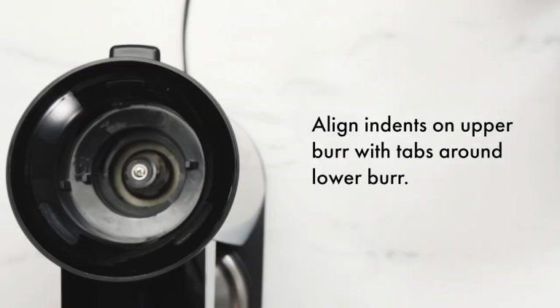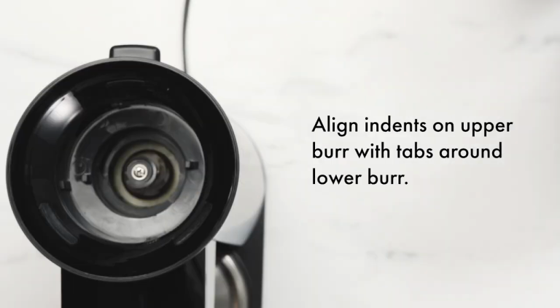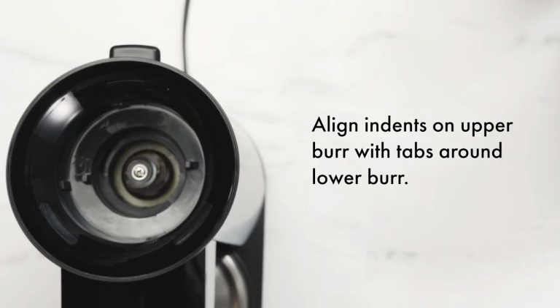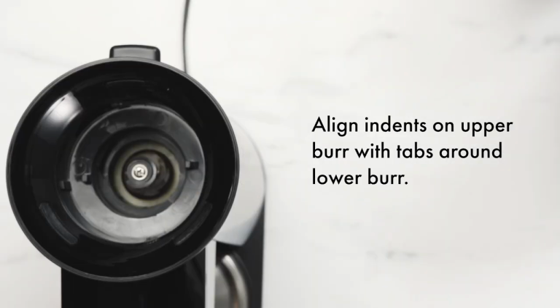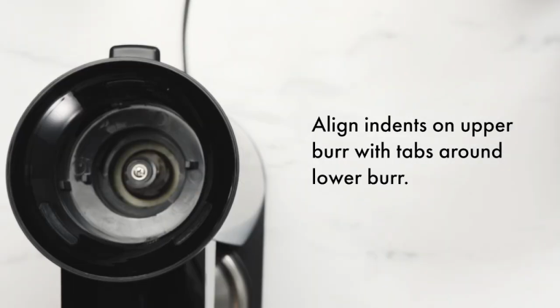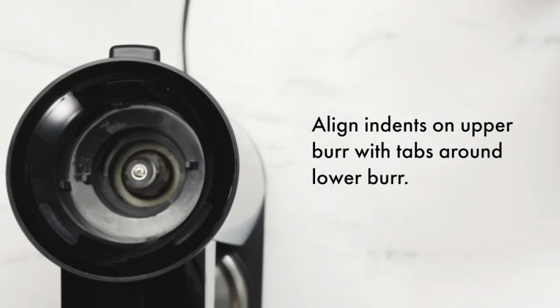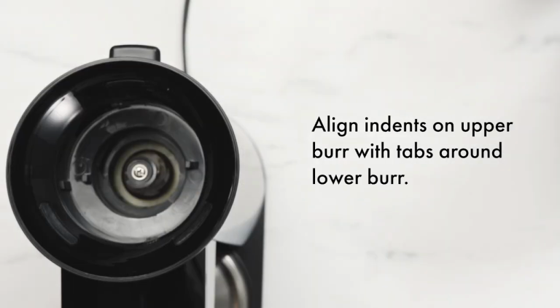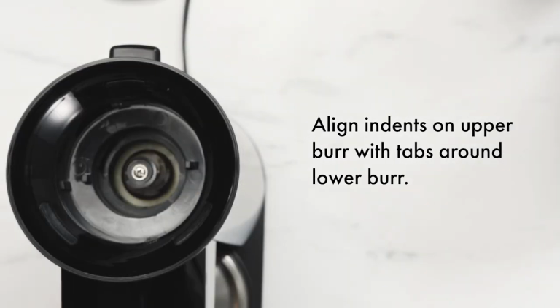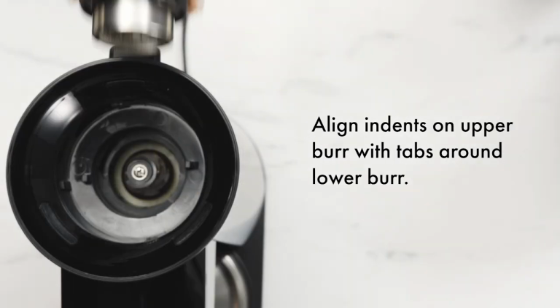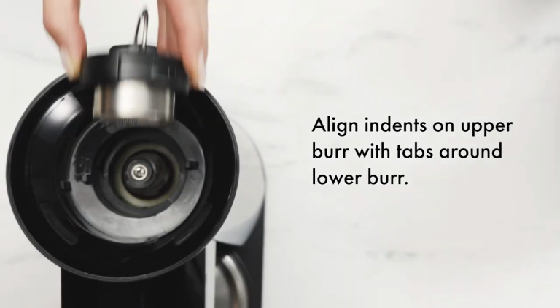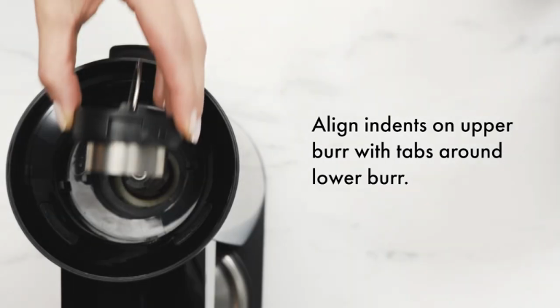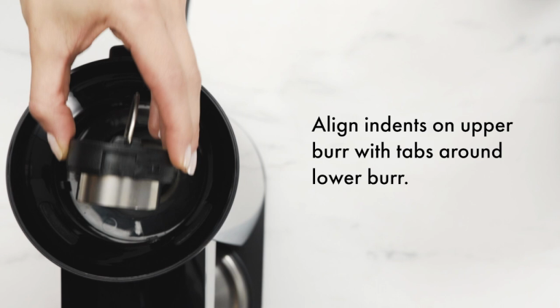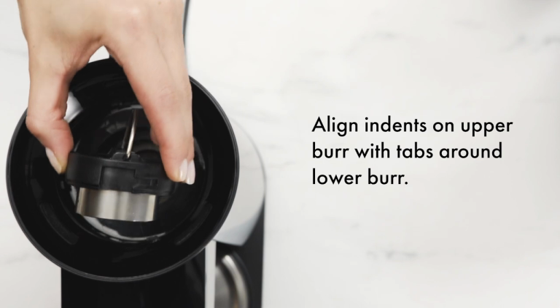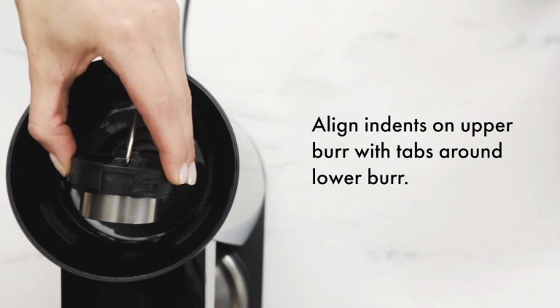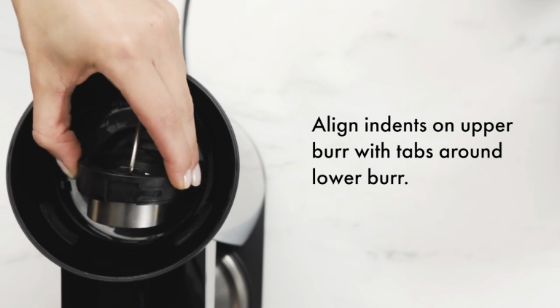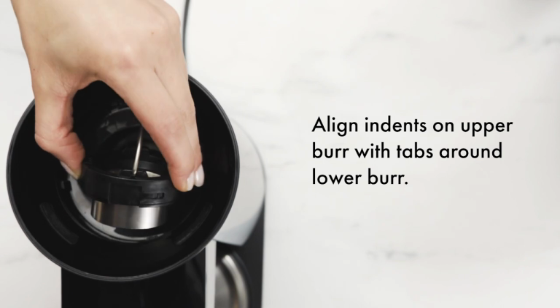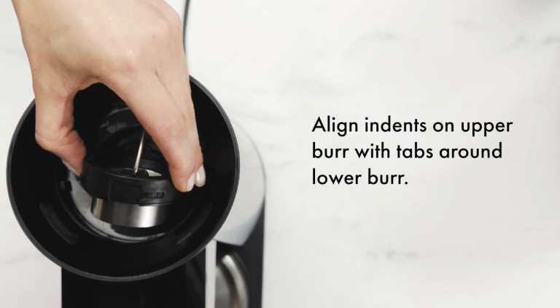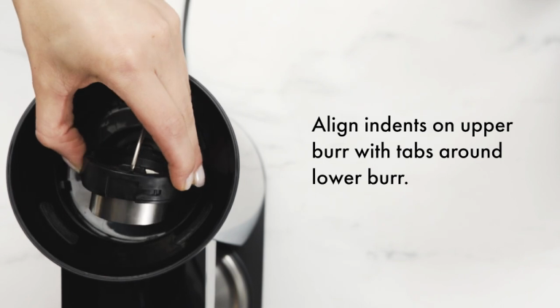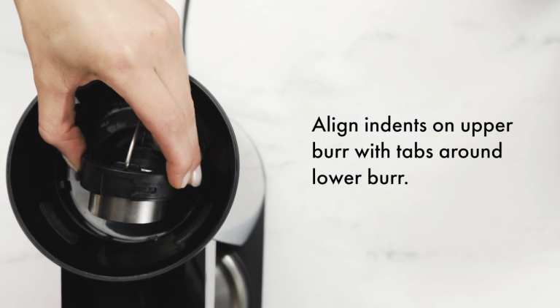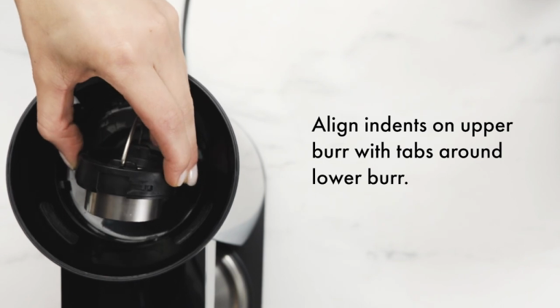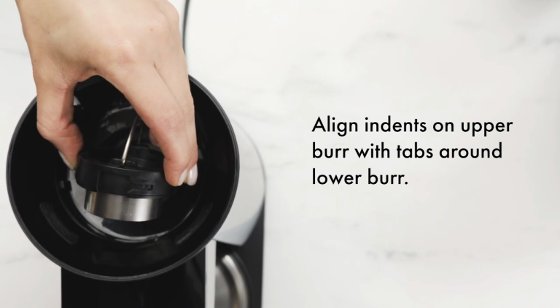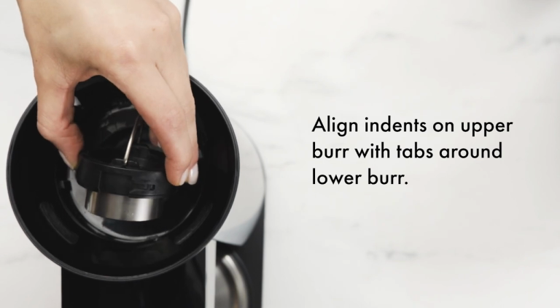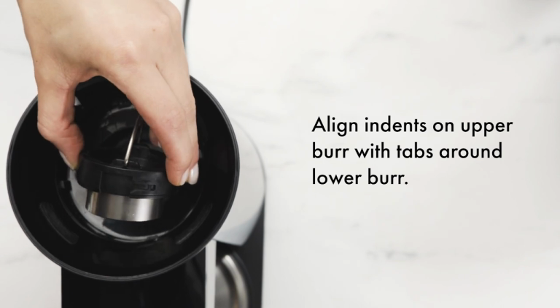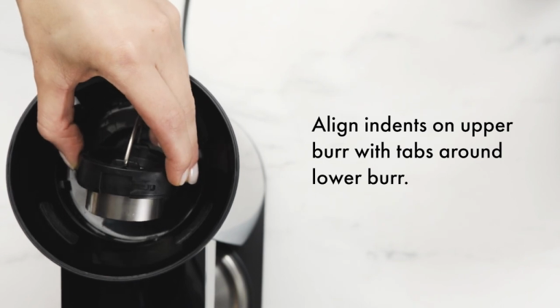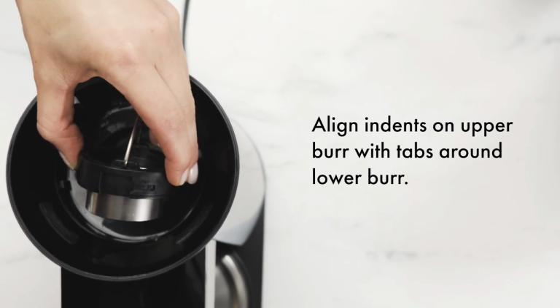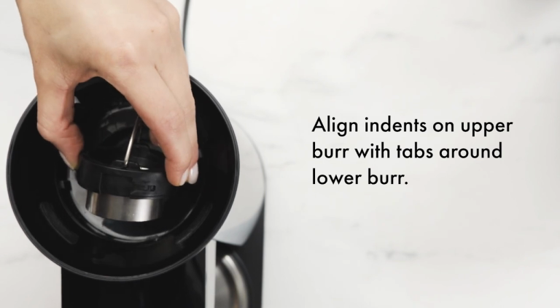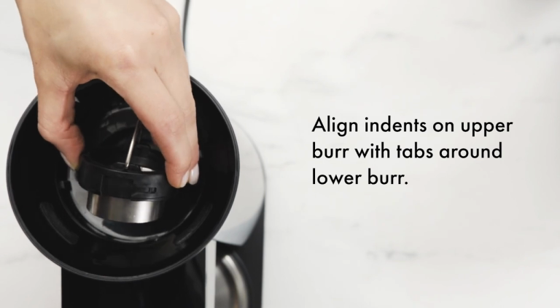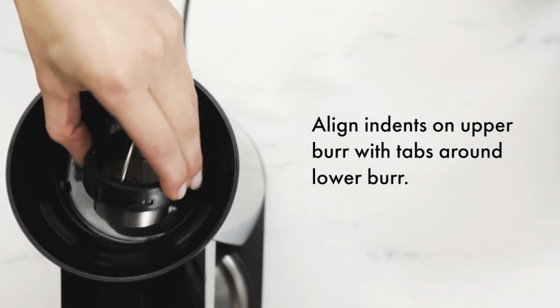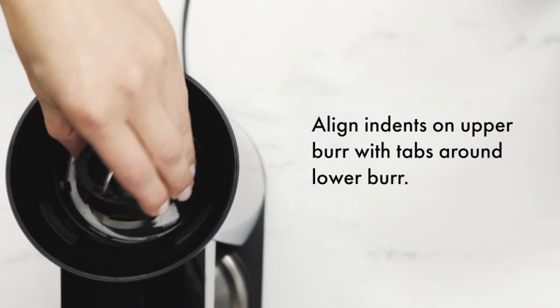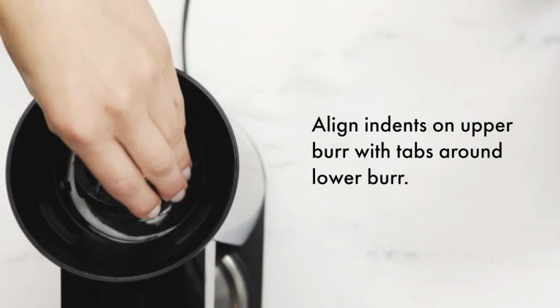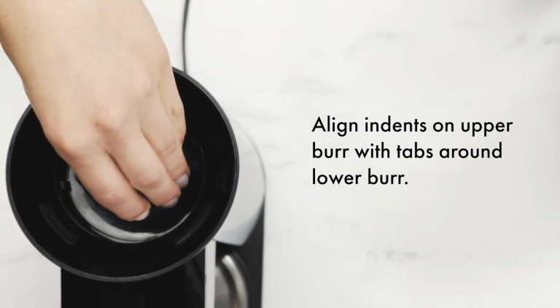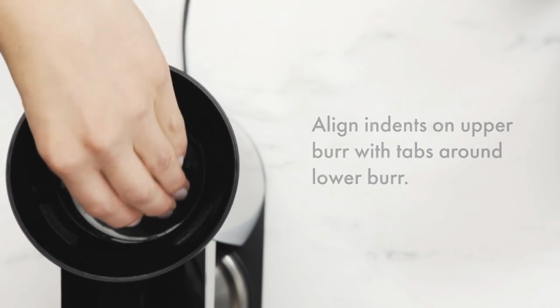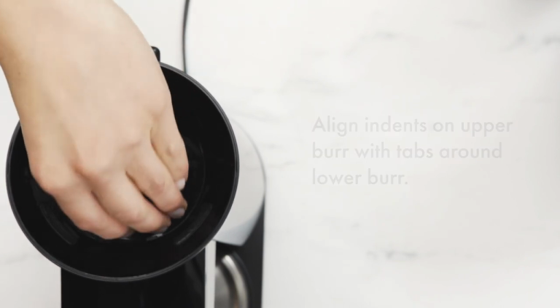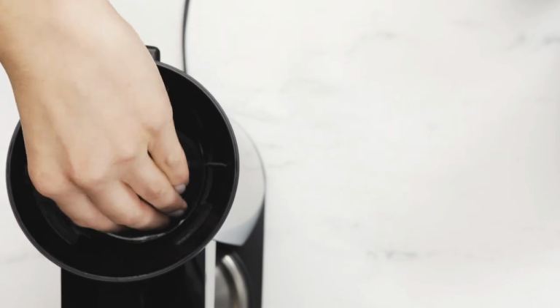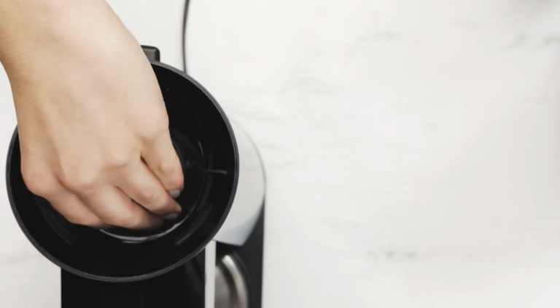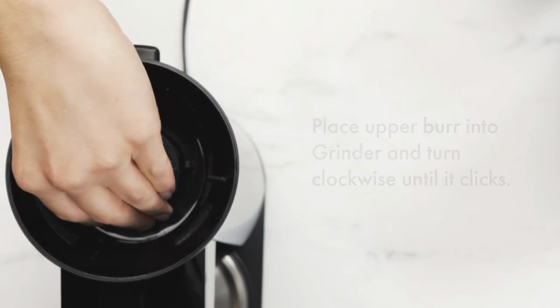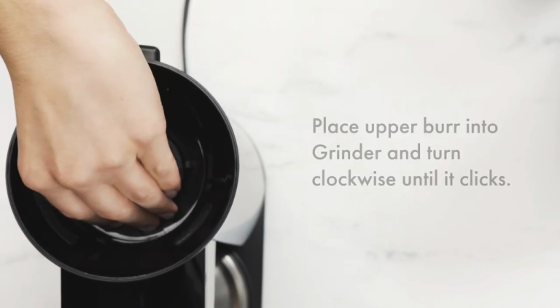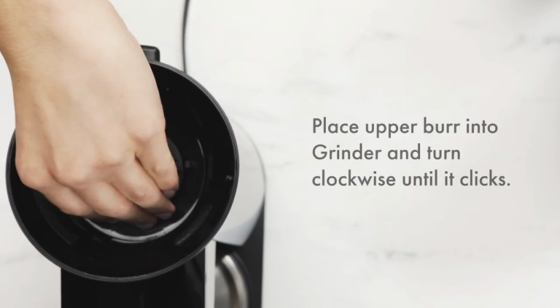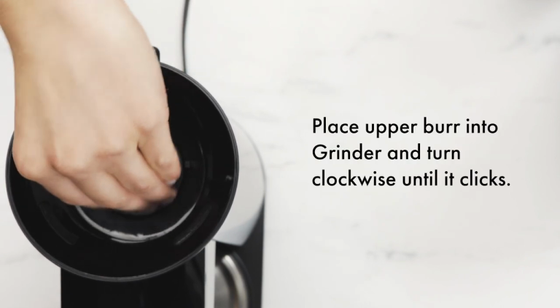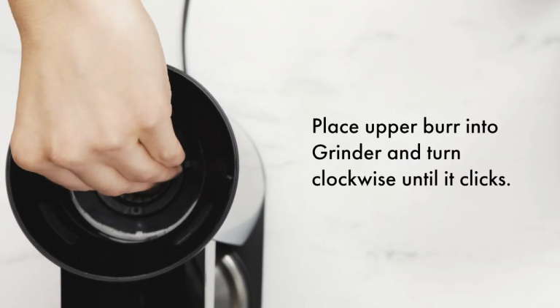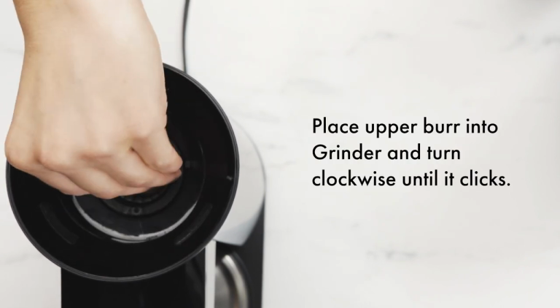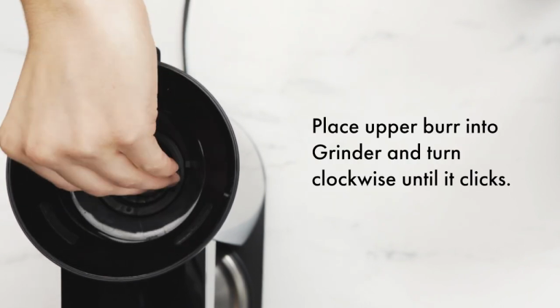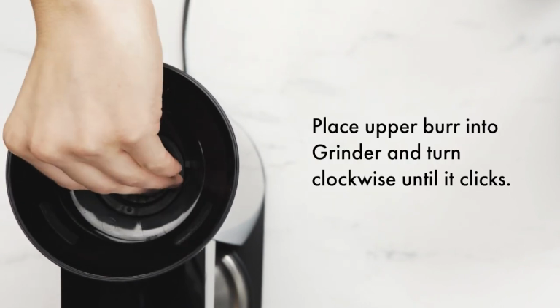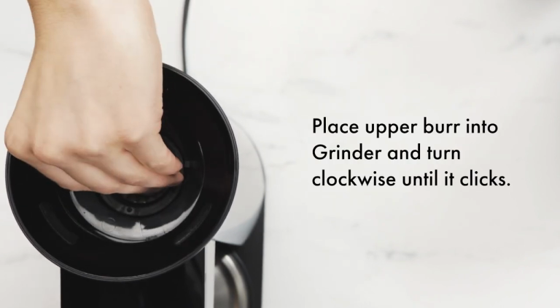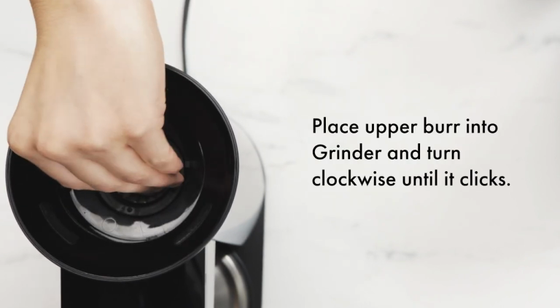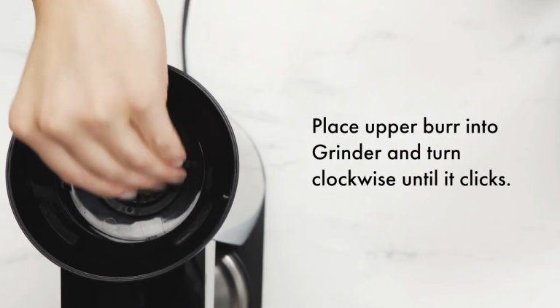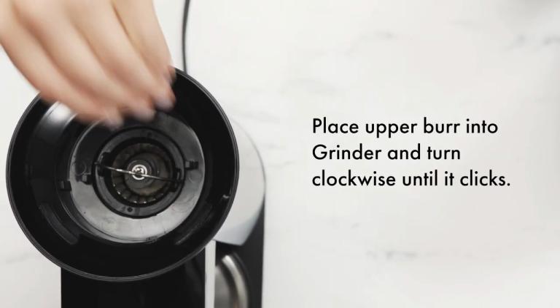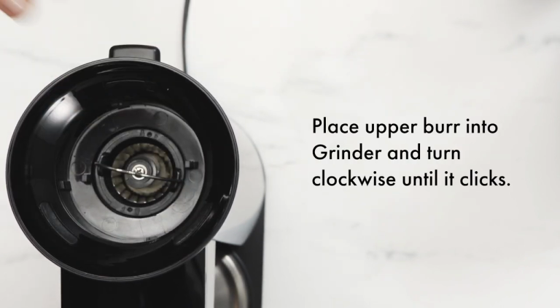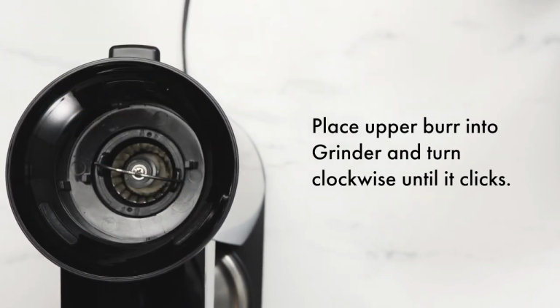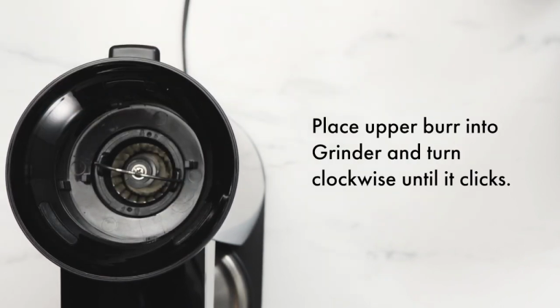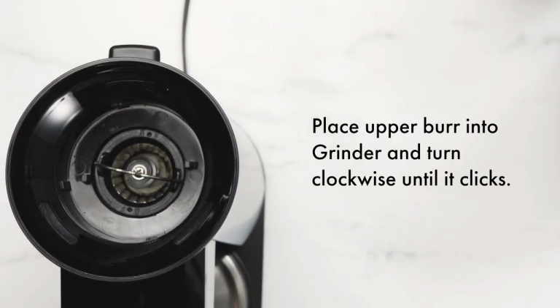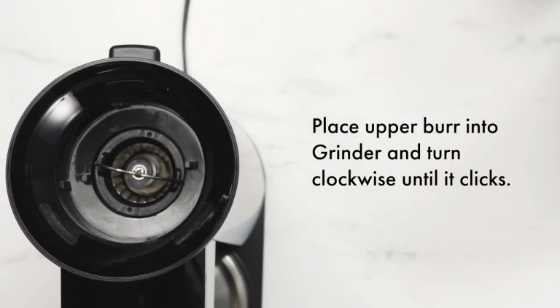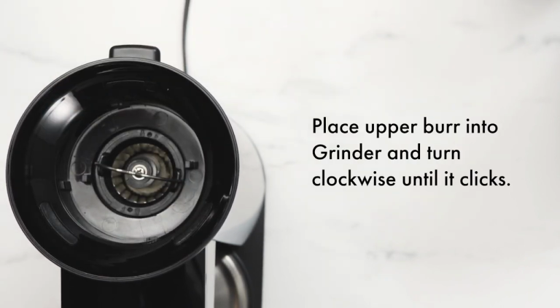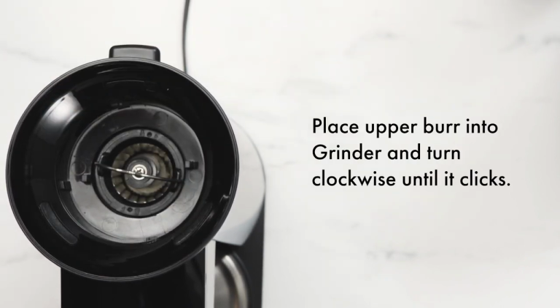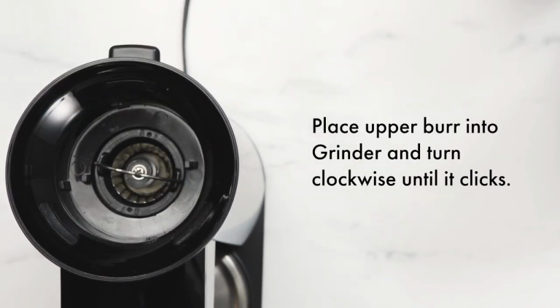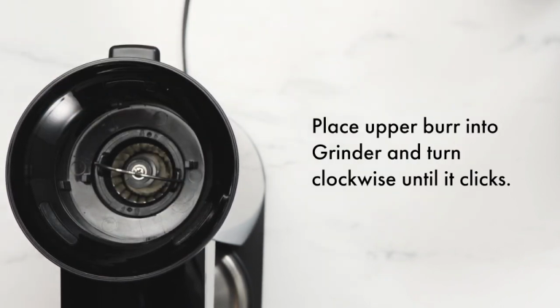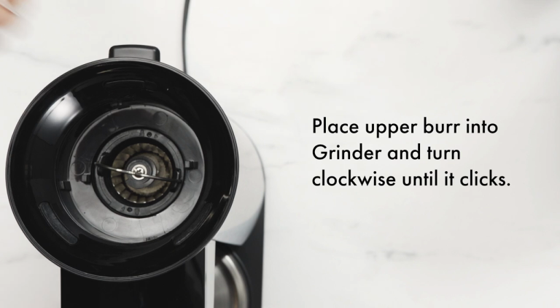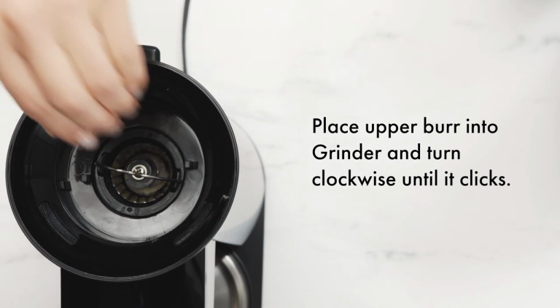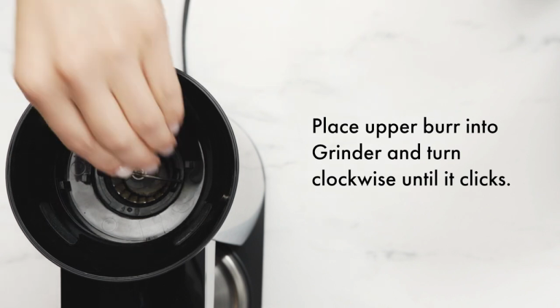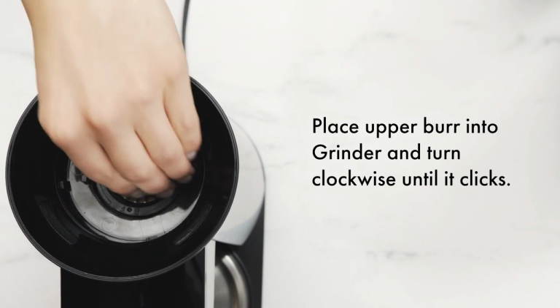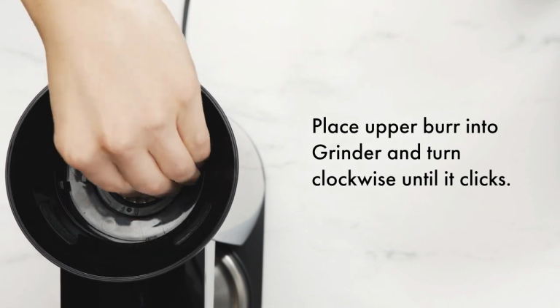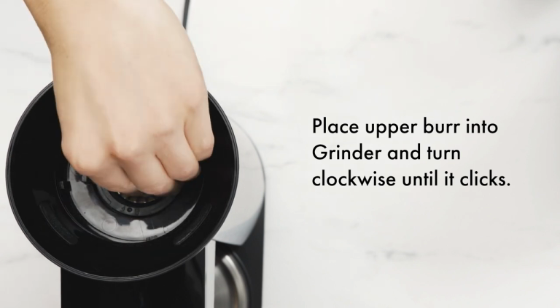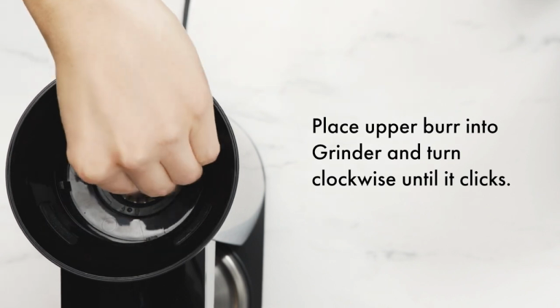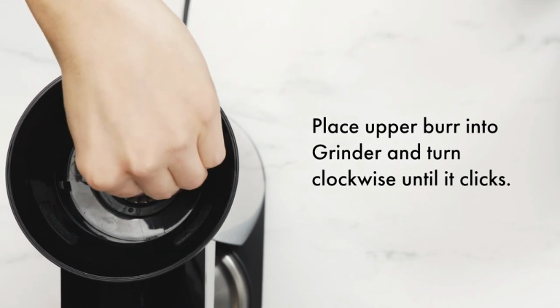Align the indents on the upper burr with the tabs around the lower burr. Place the upper burr into the grinder and turn clockwise until it clicks.